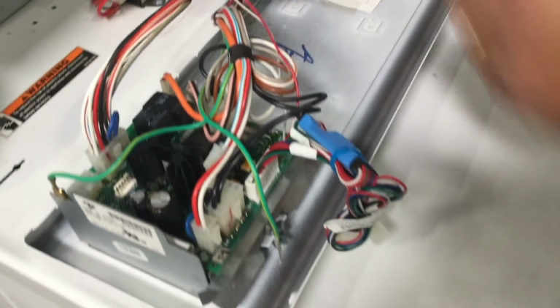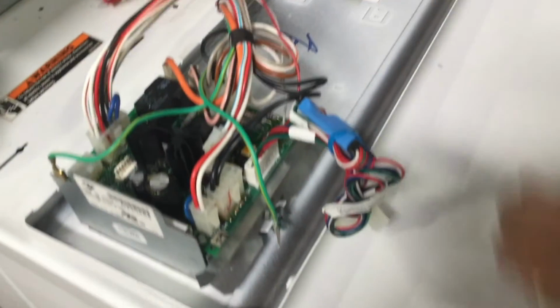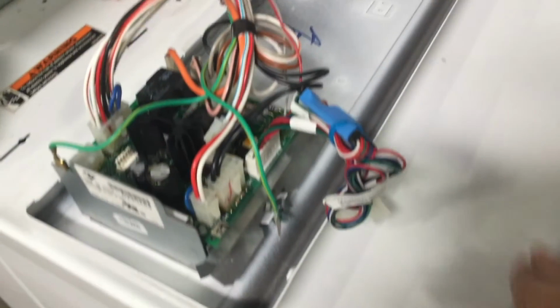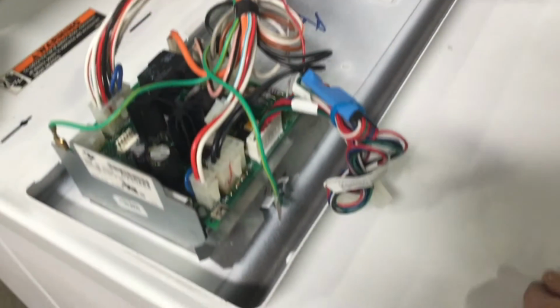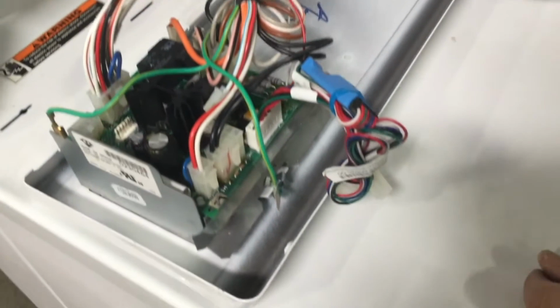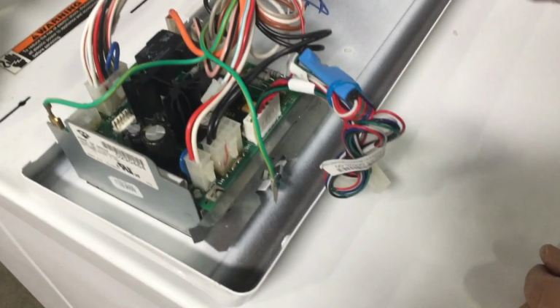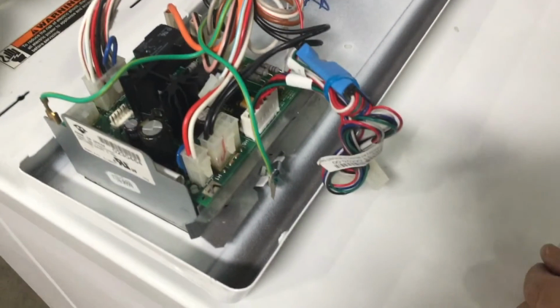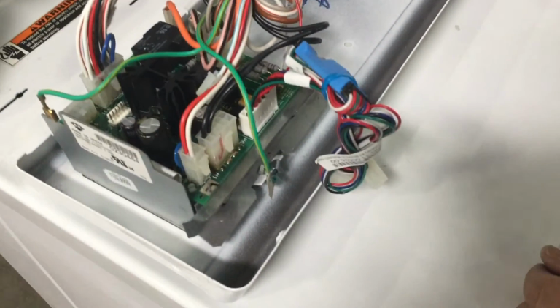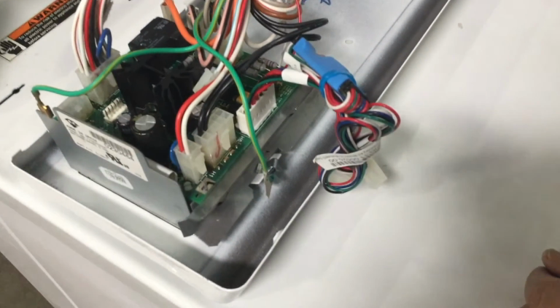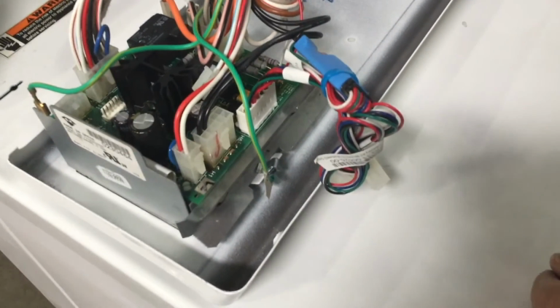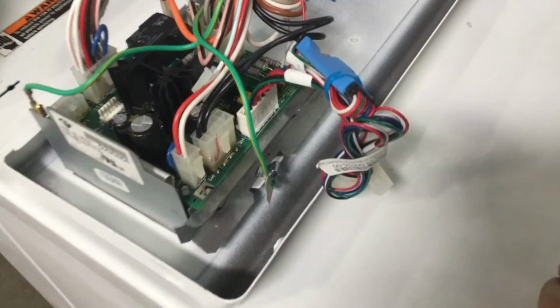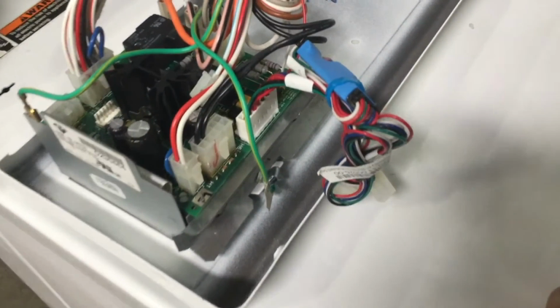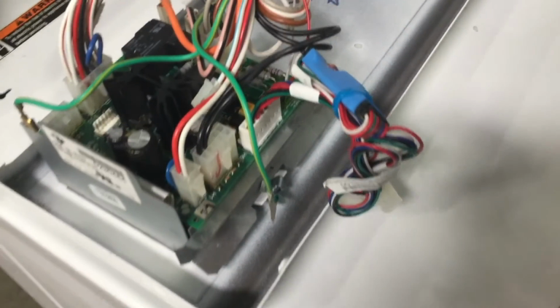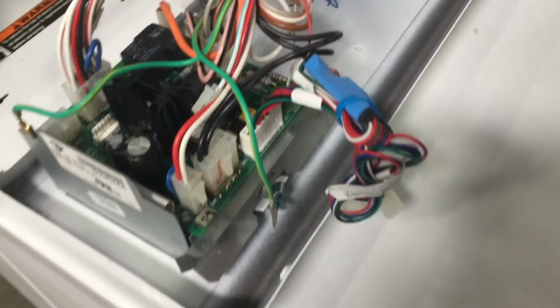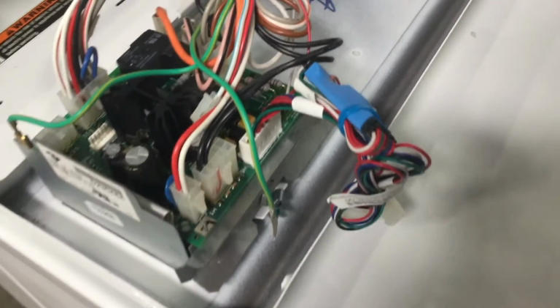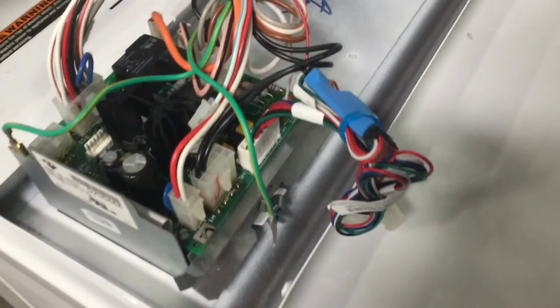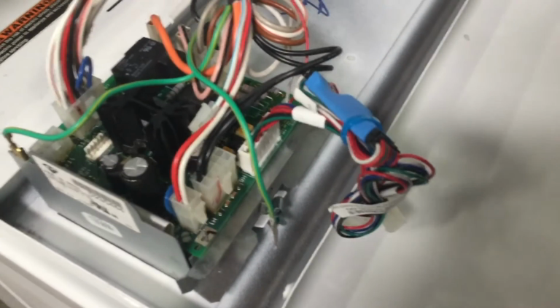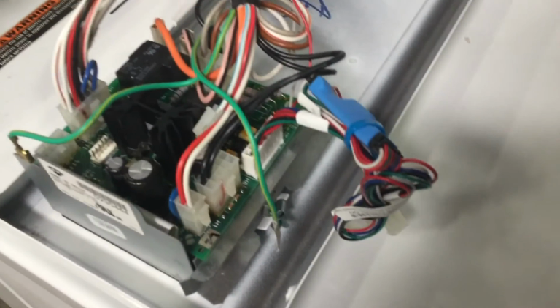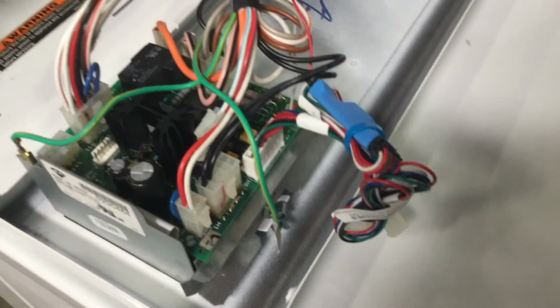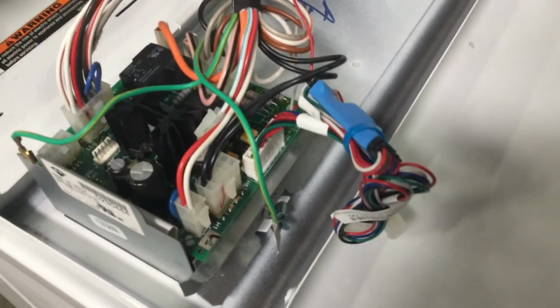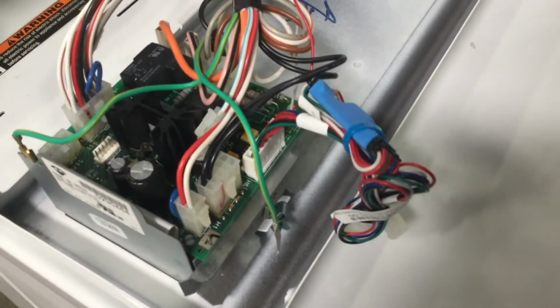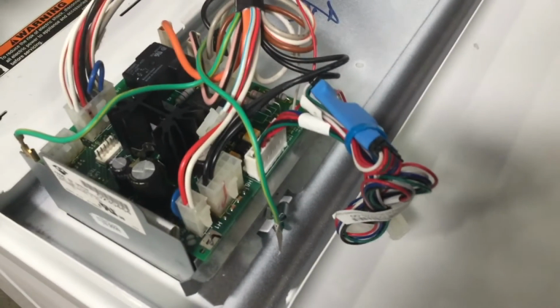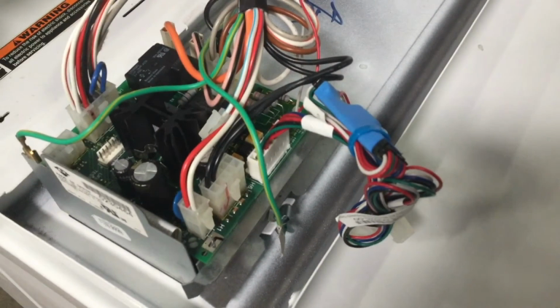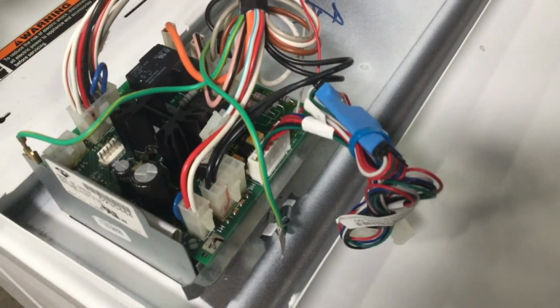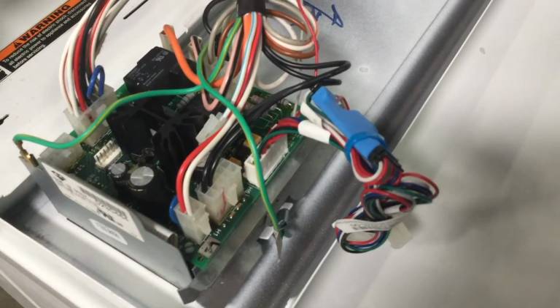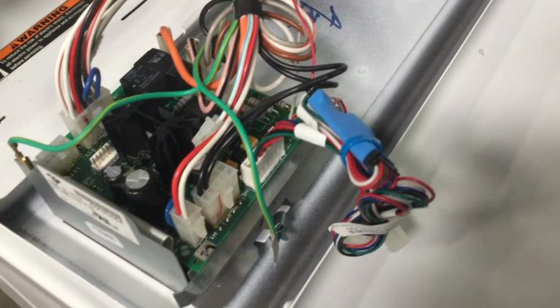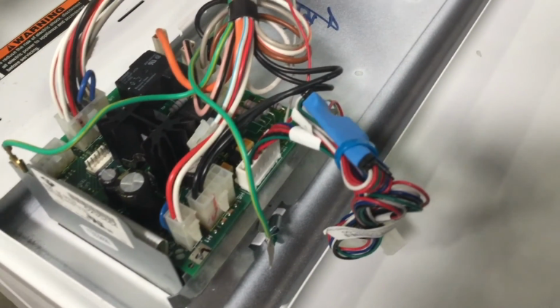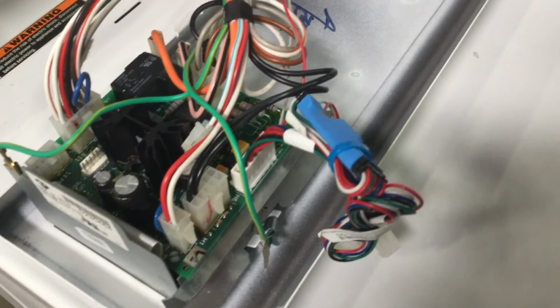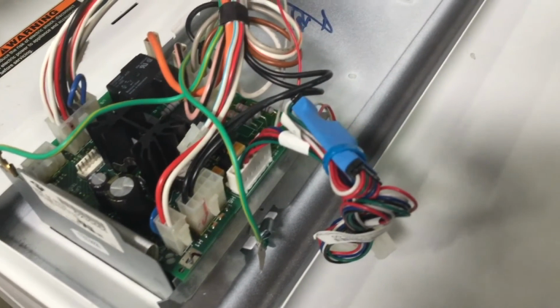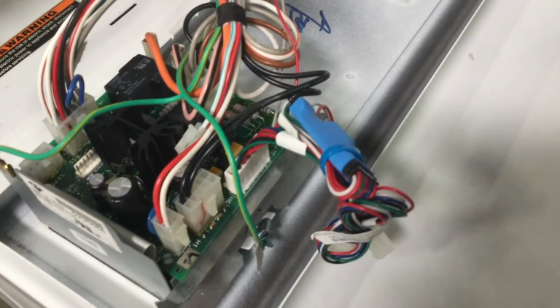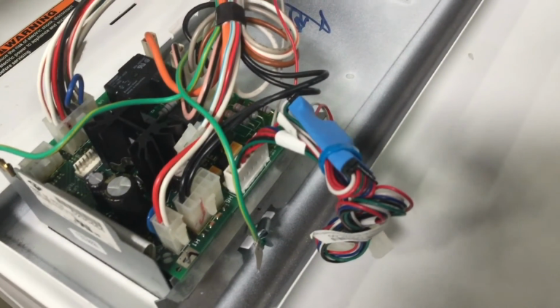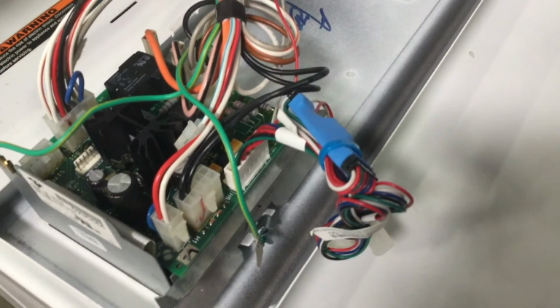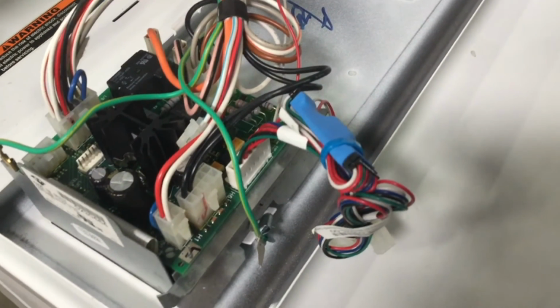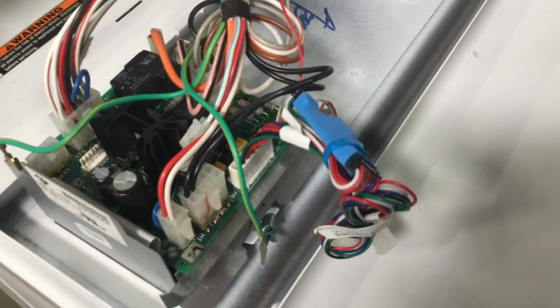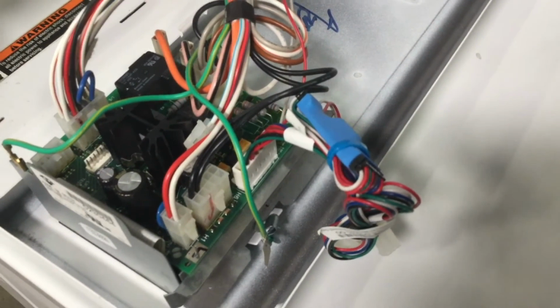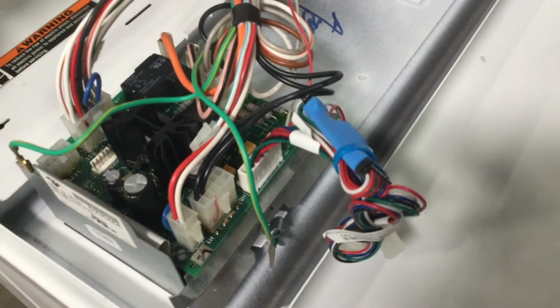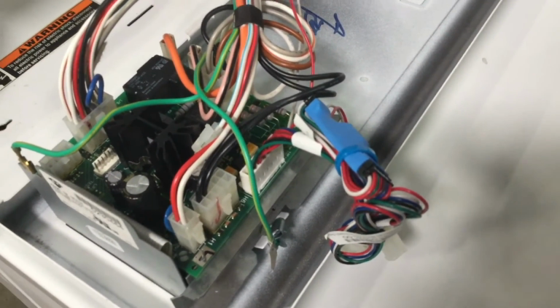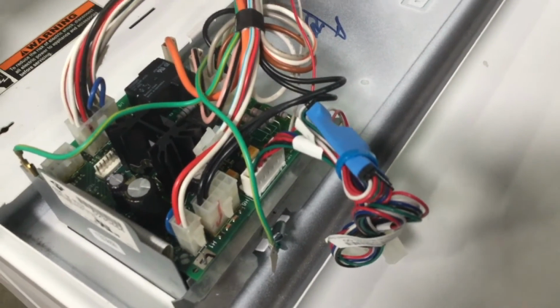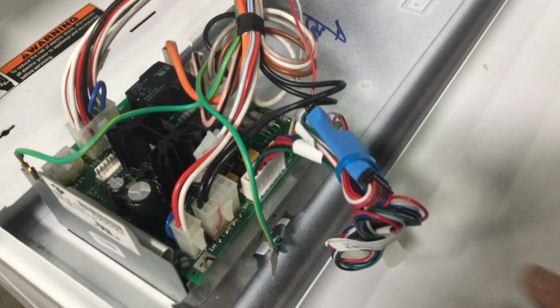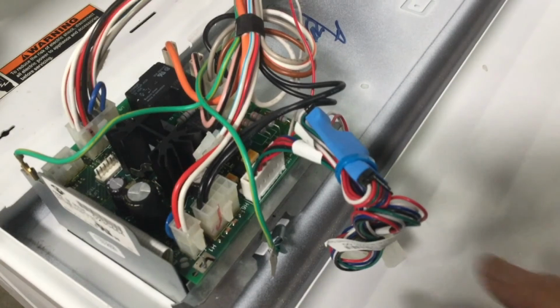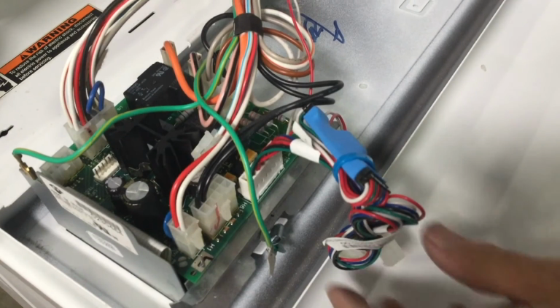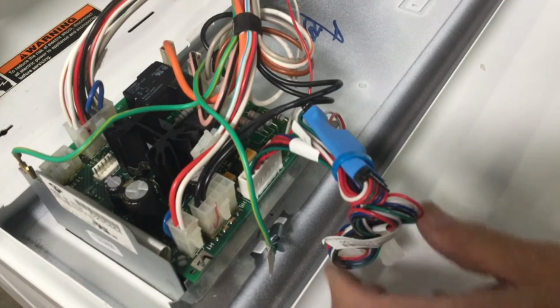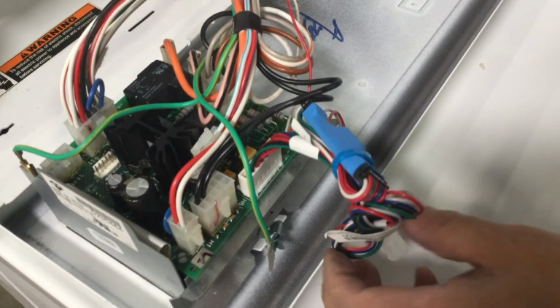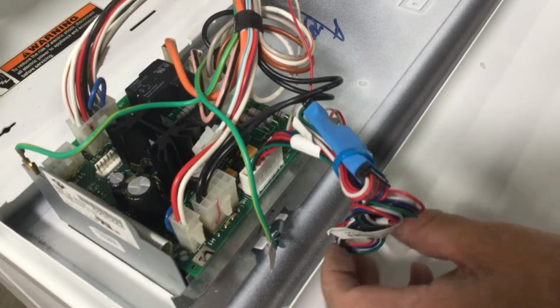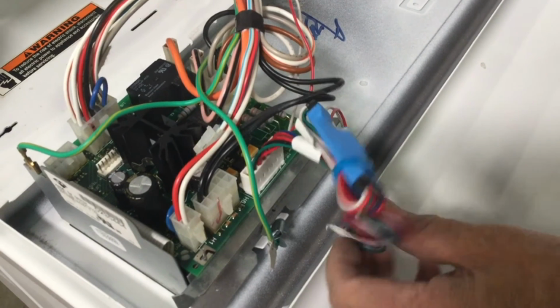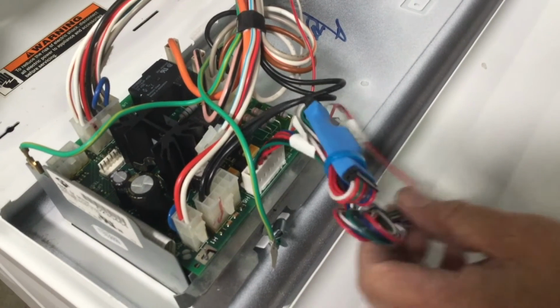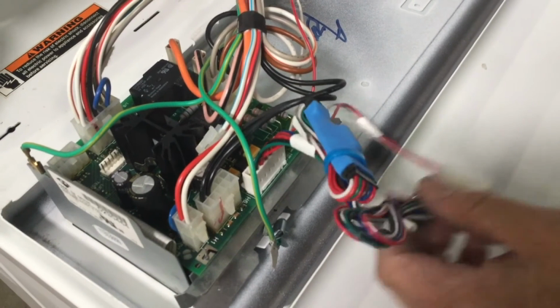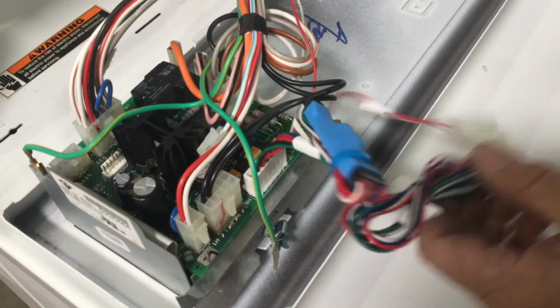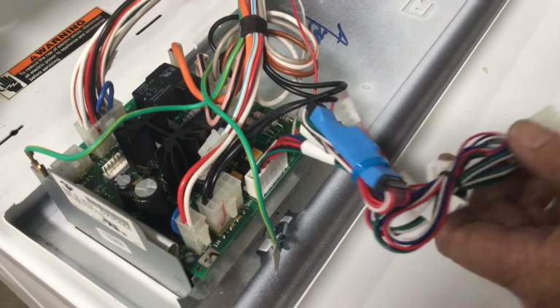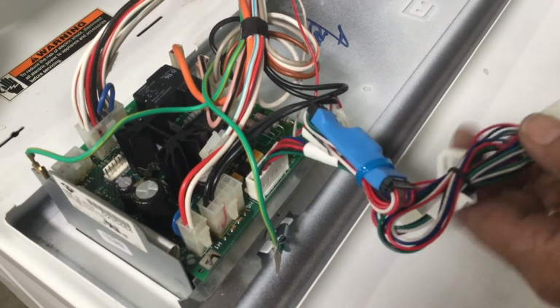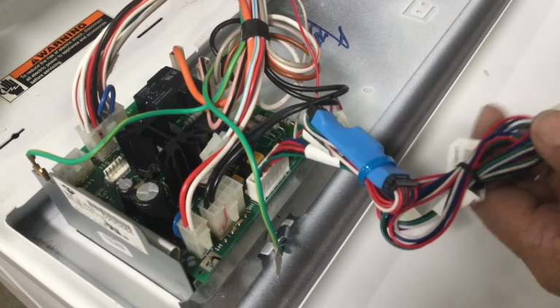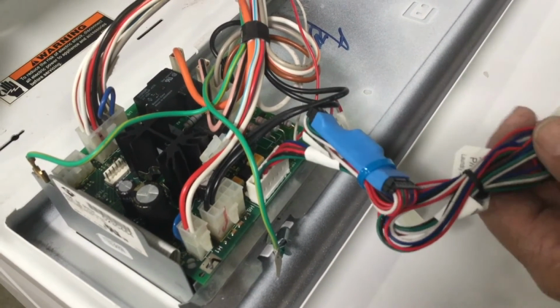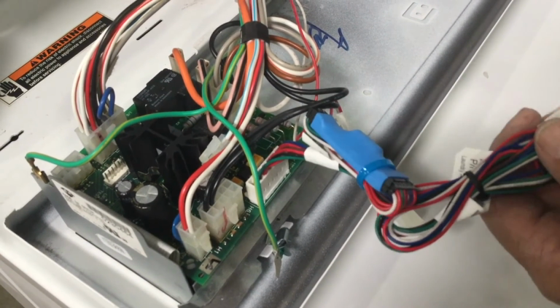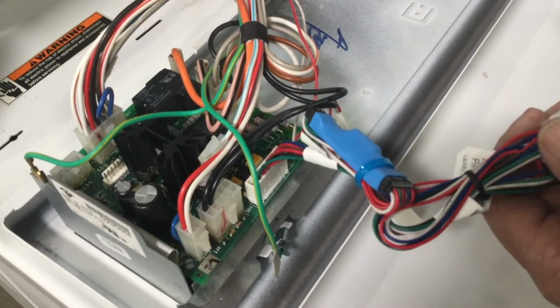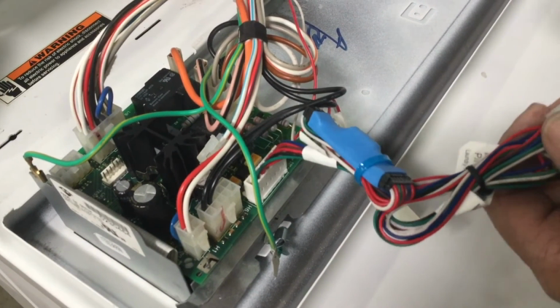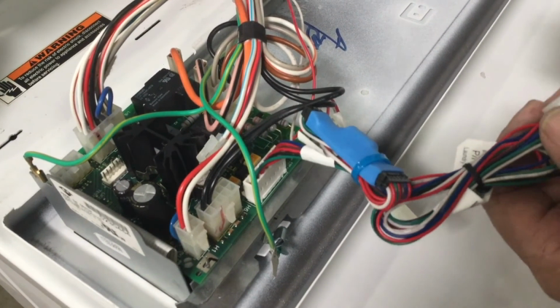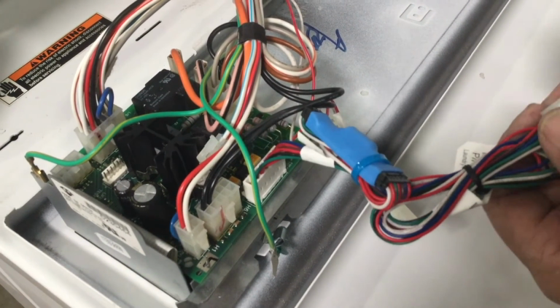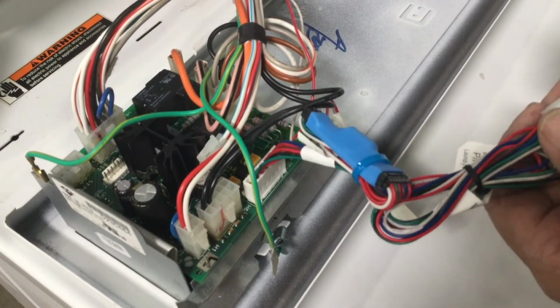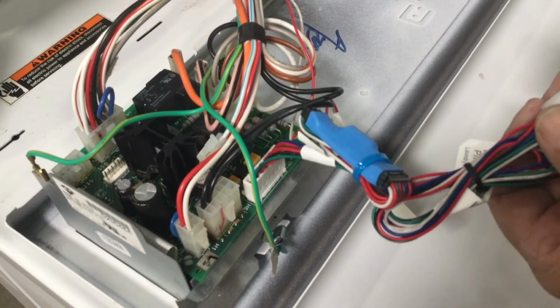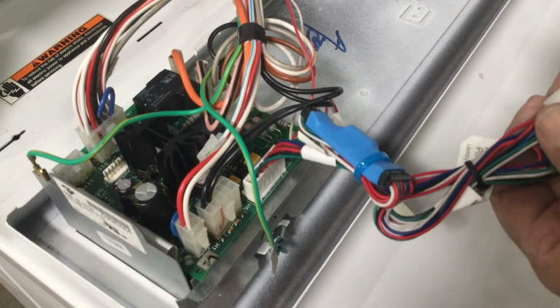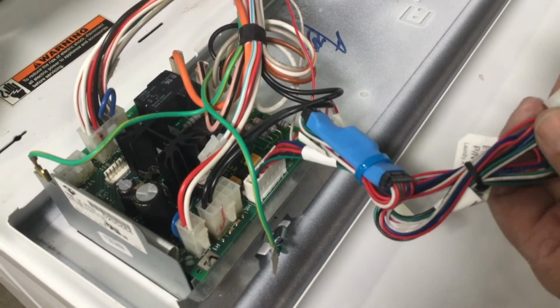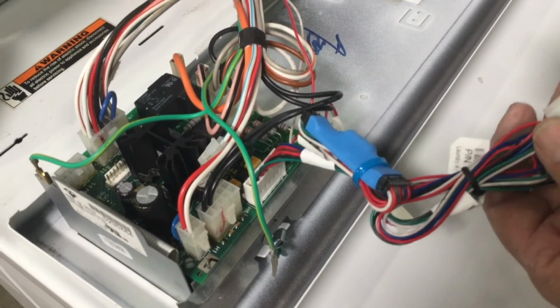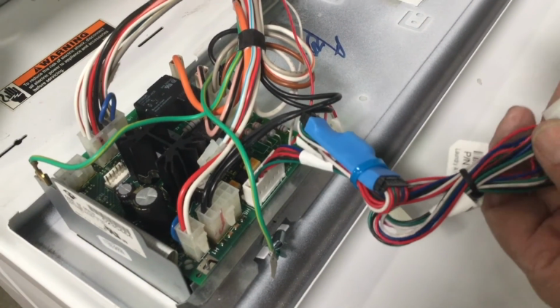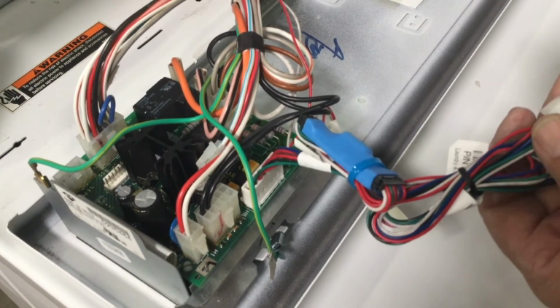Next, let's attach the PayRange blue key to the six pin connector on the PayRange laundry kit.